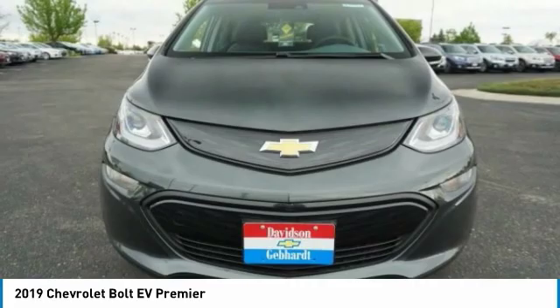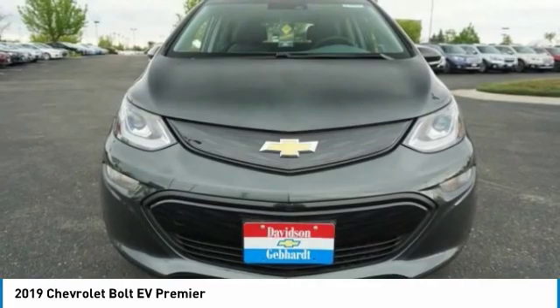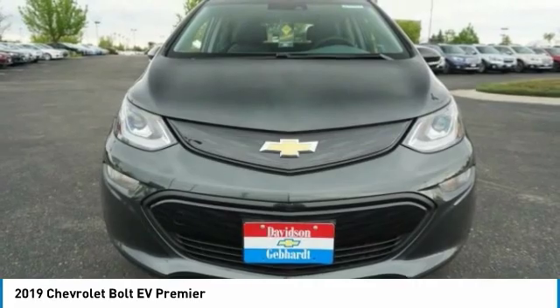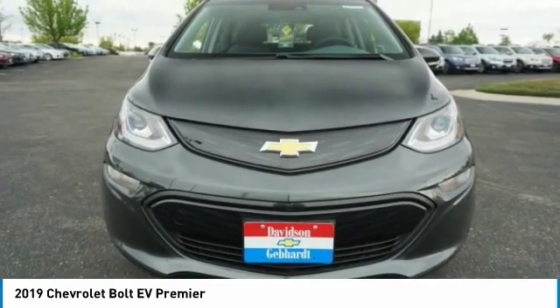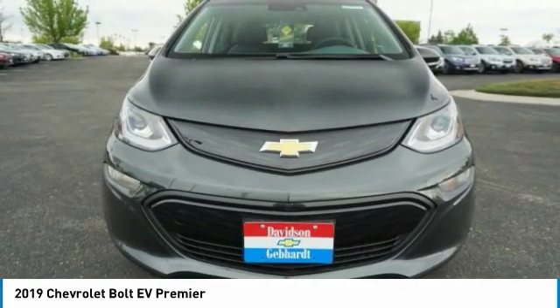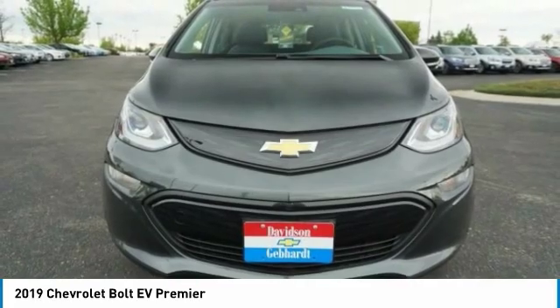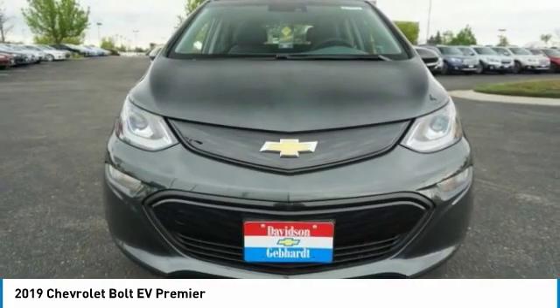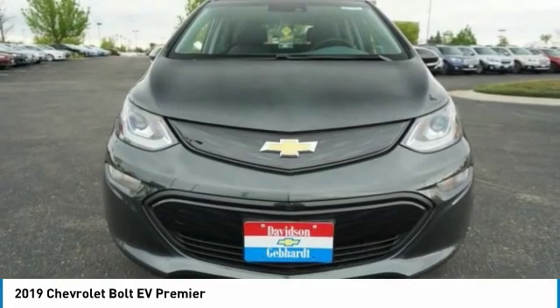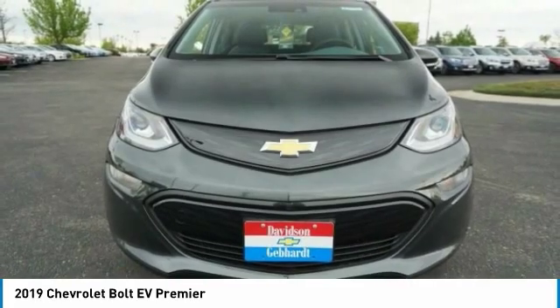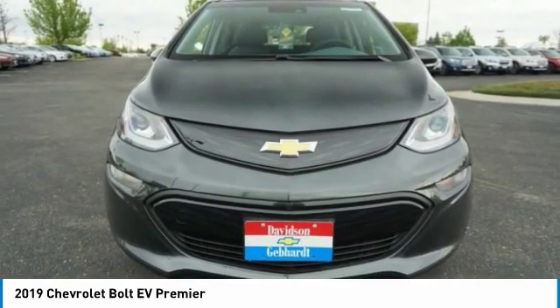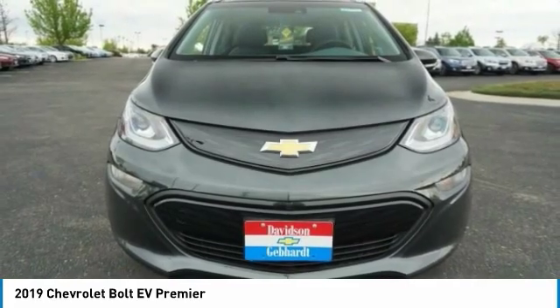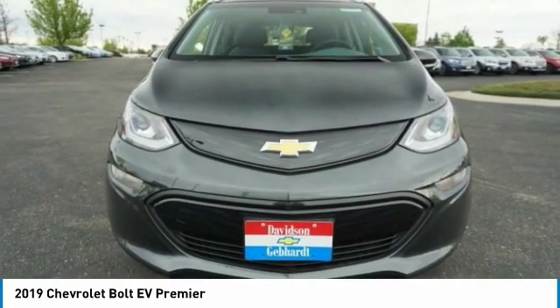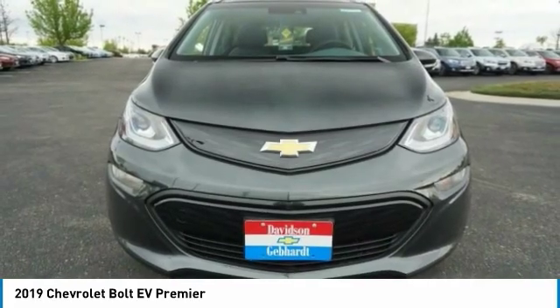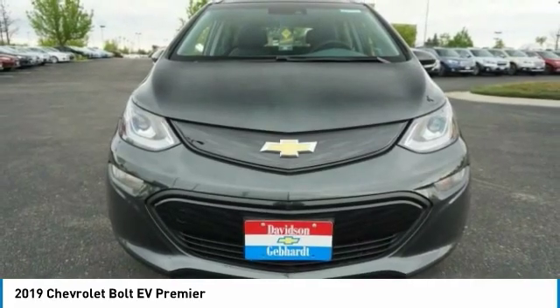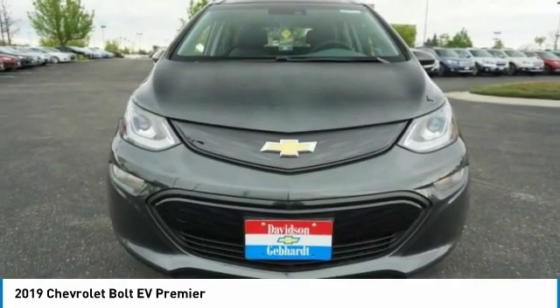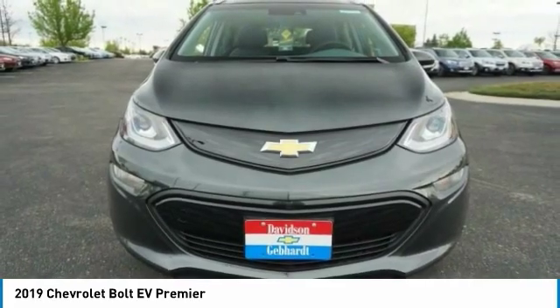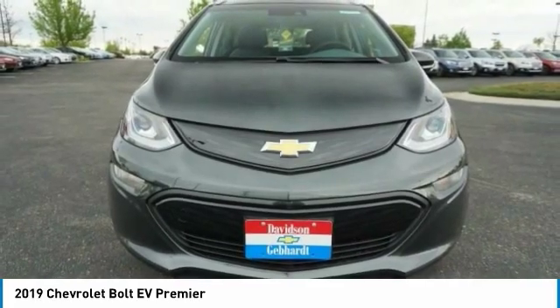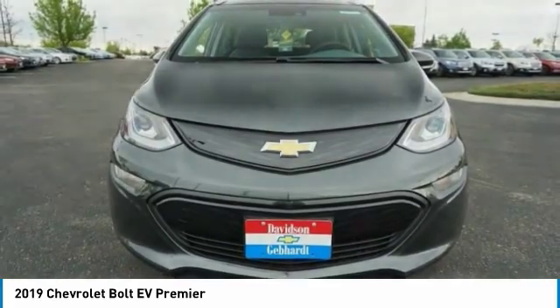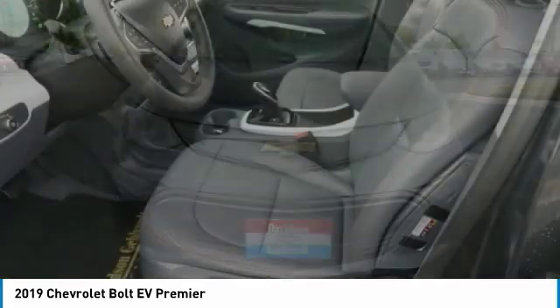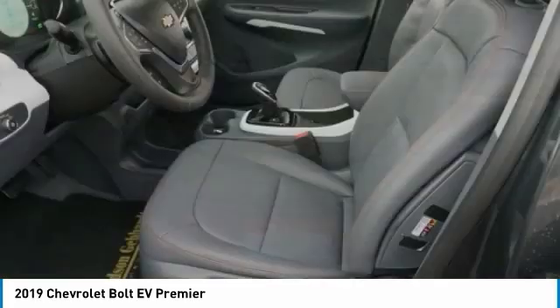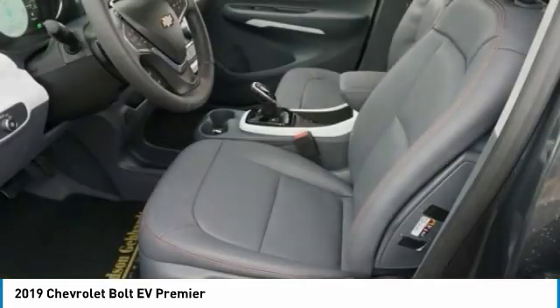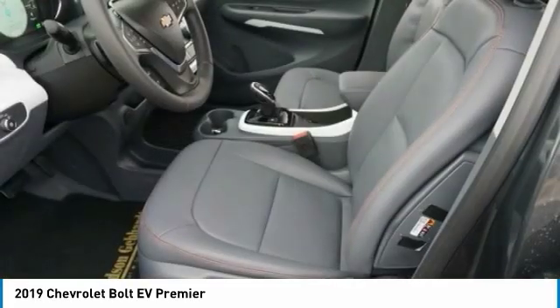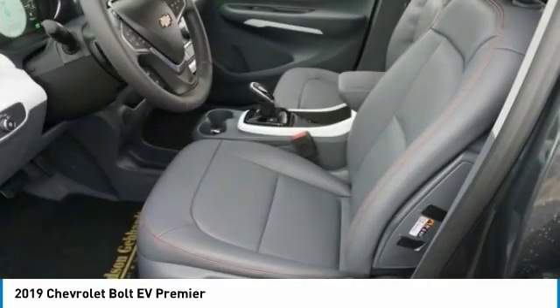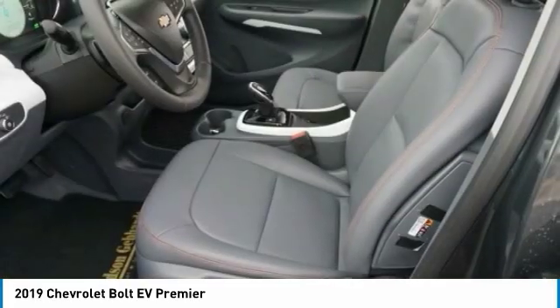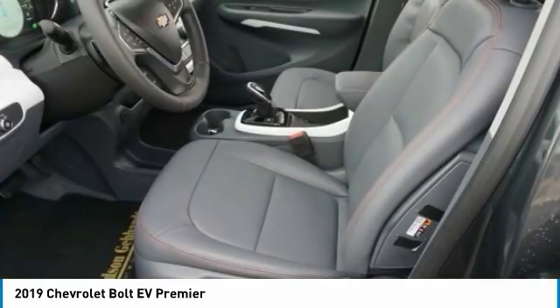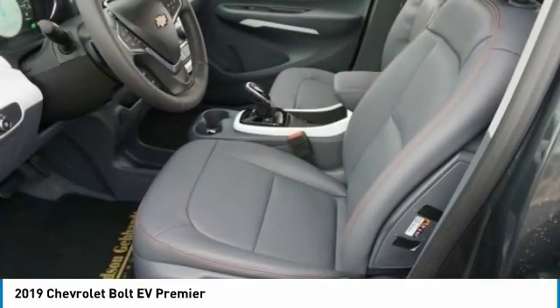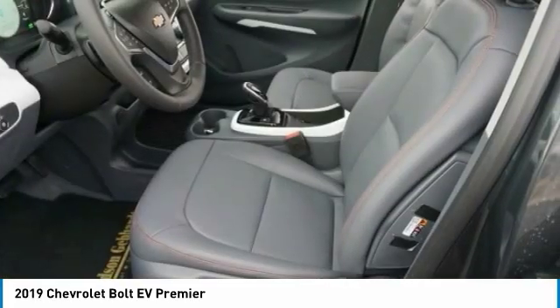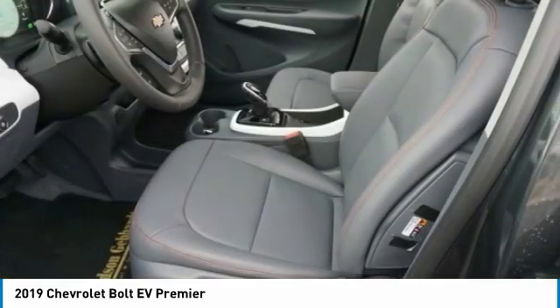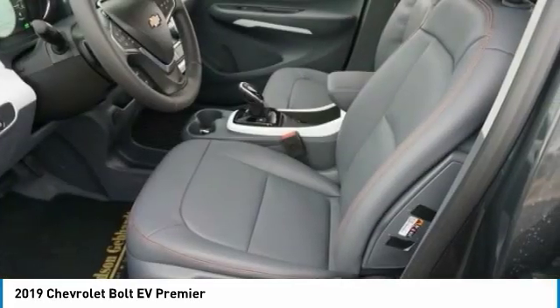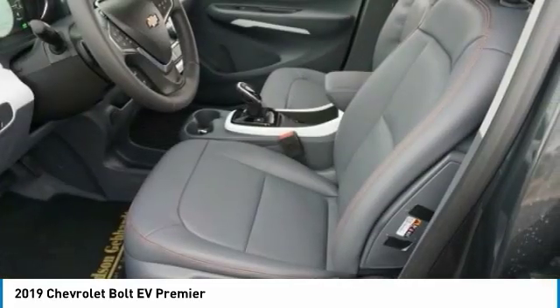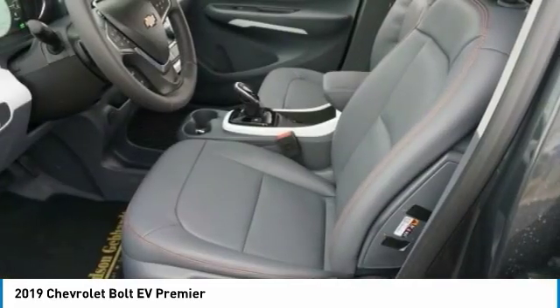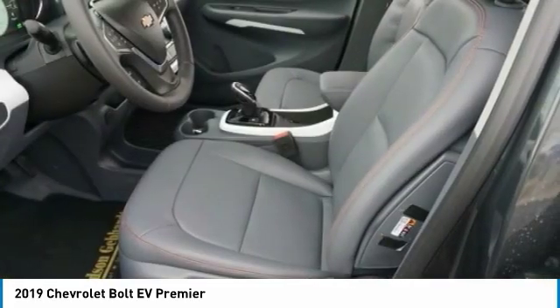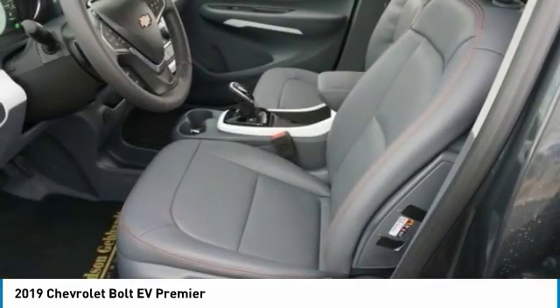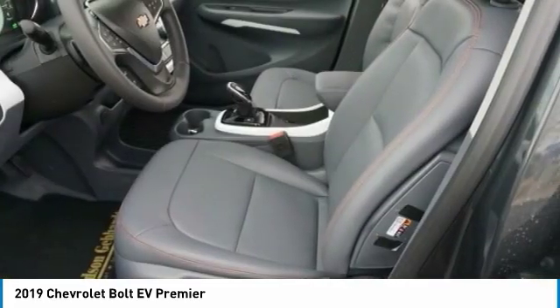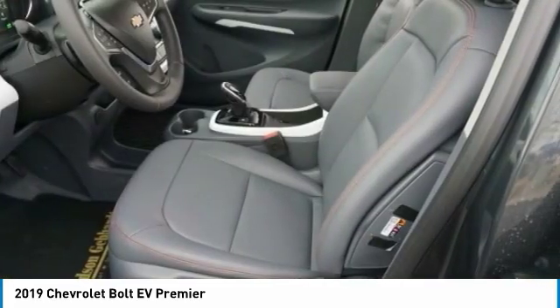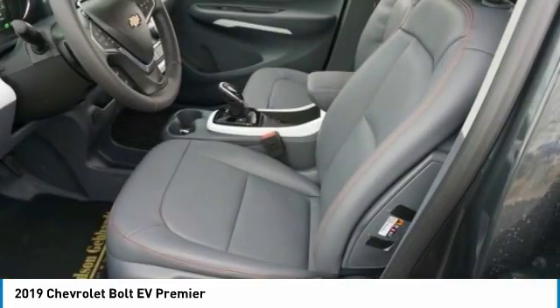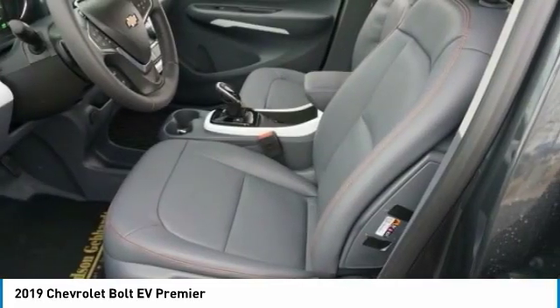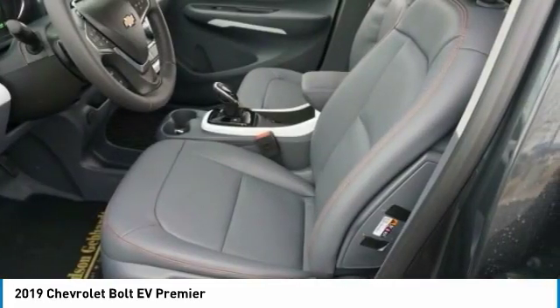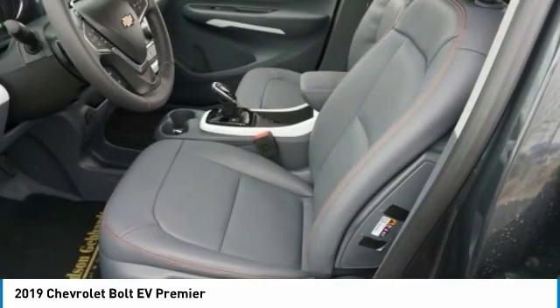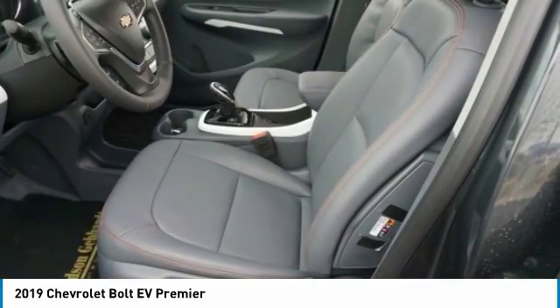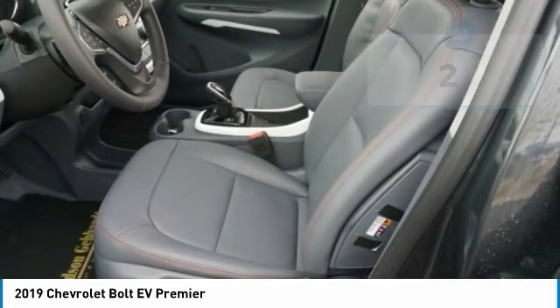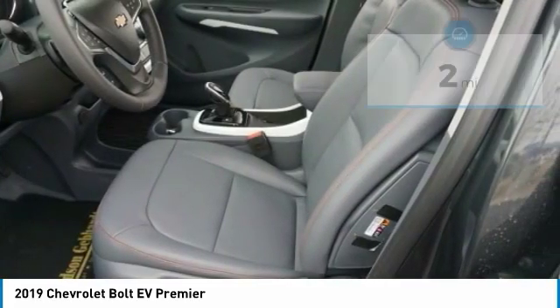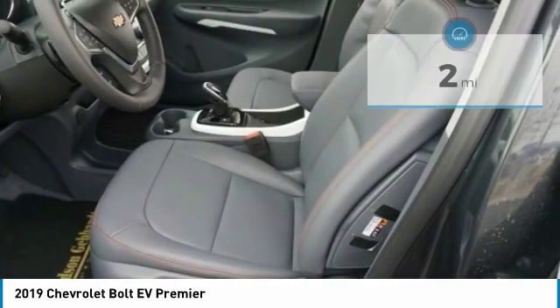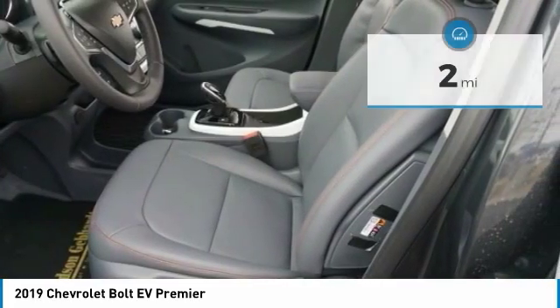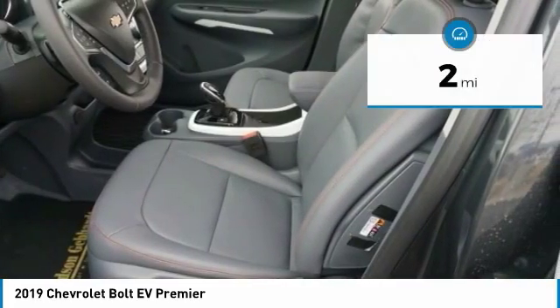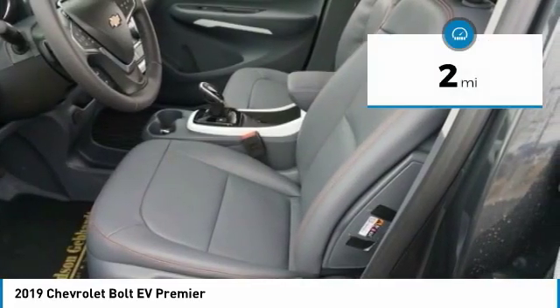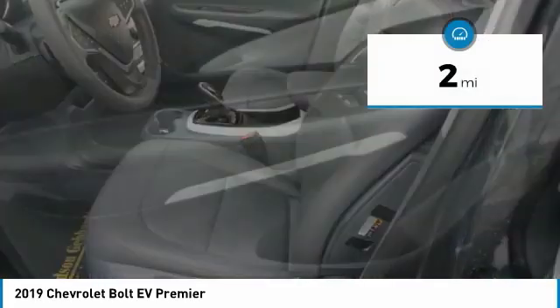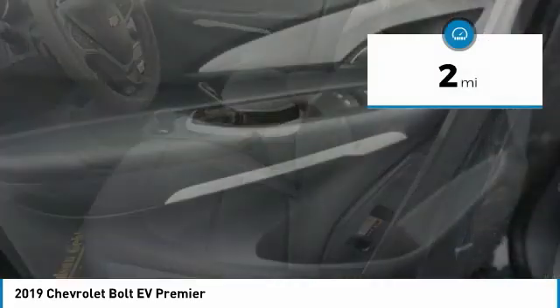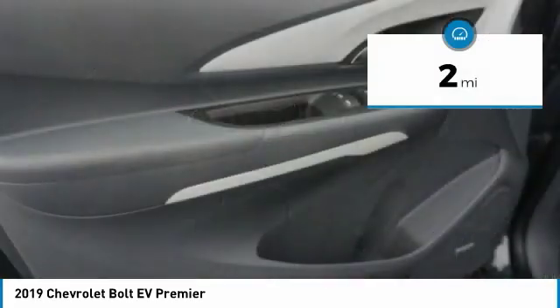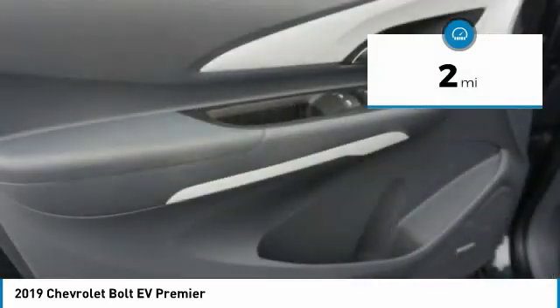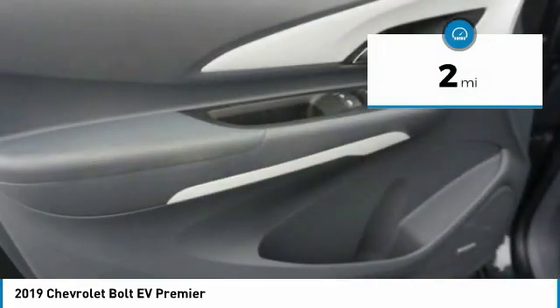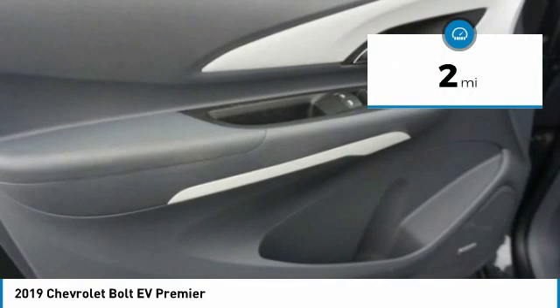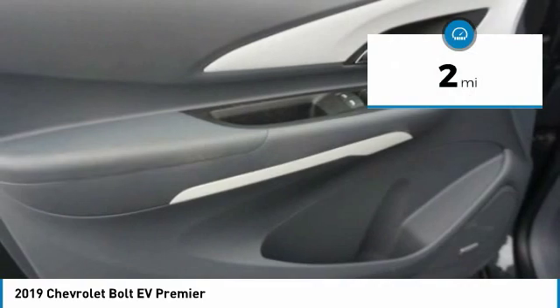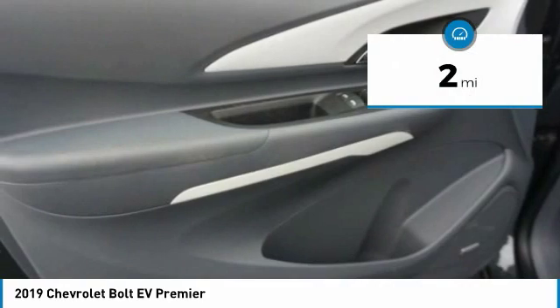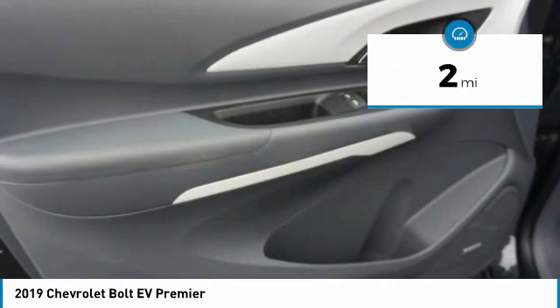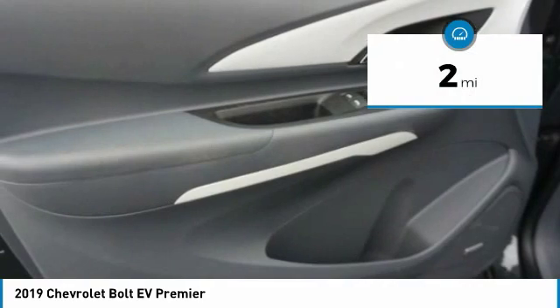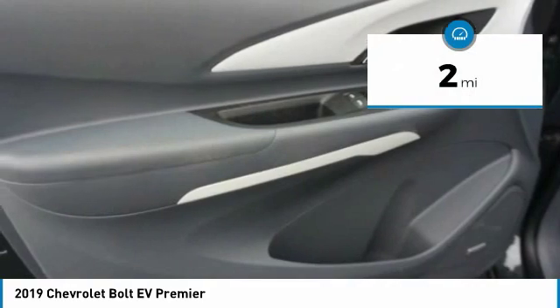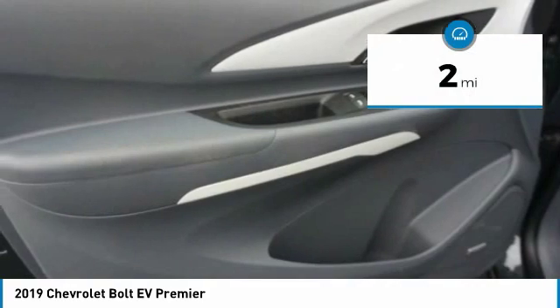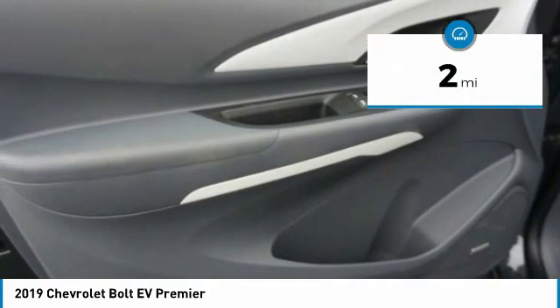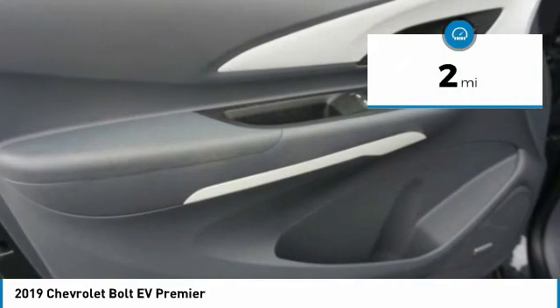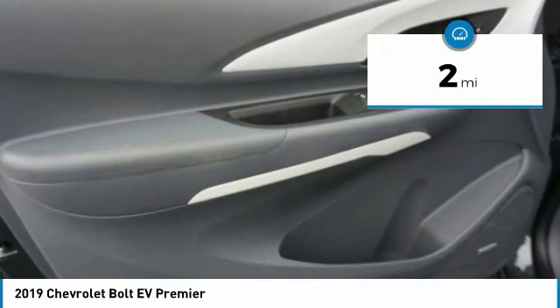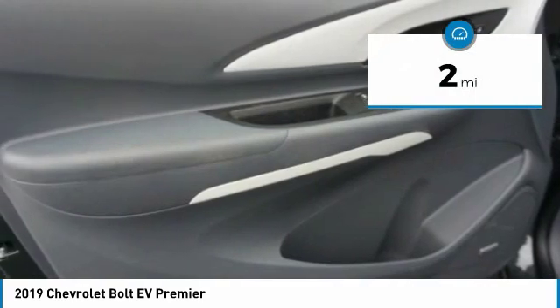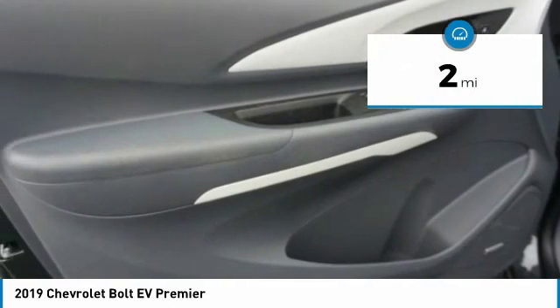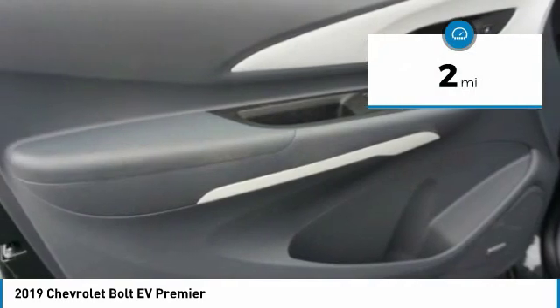It has completely reinvented what an electric car can be. This vehicle has less than 100 miles.